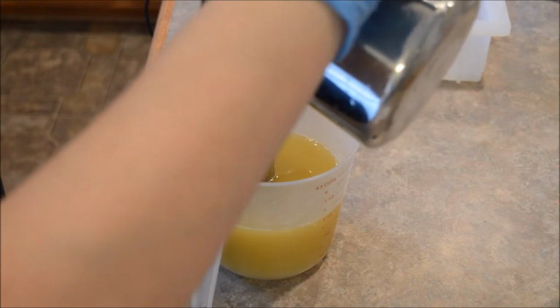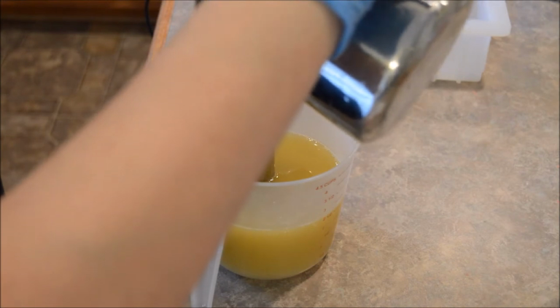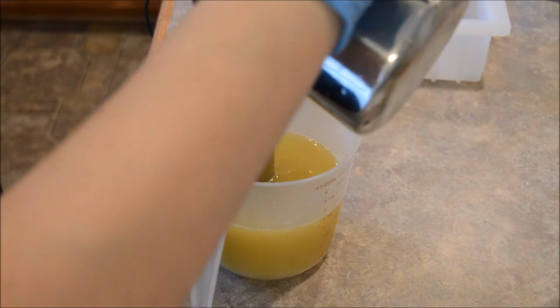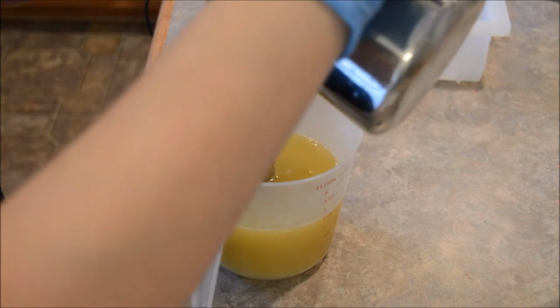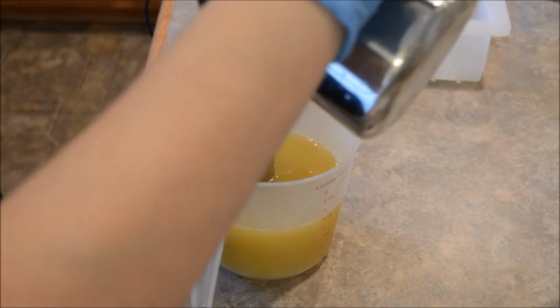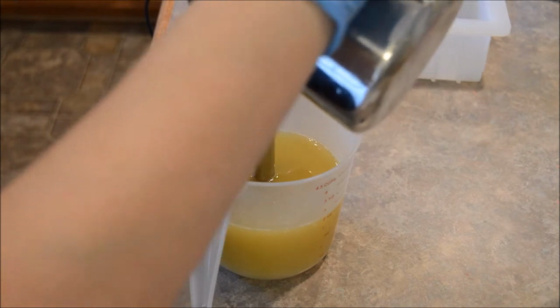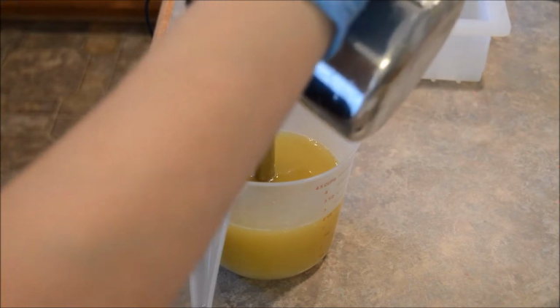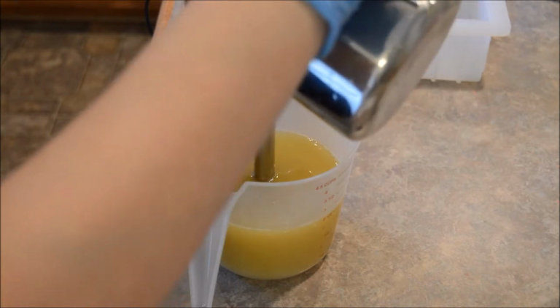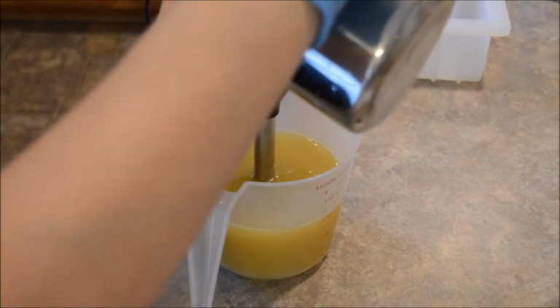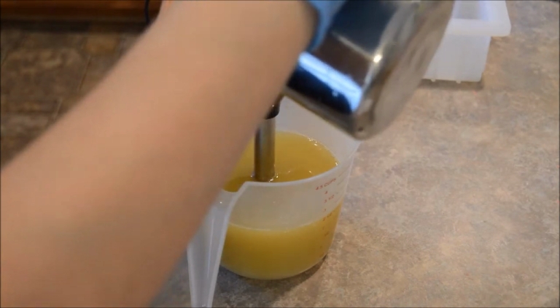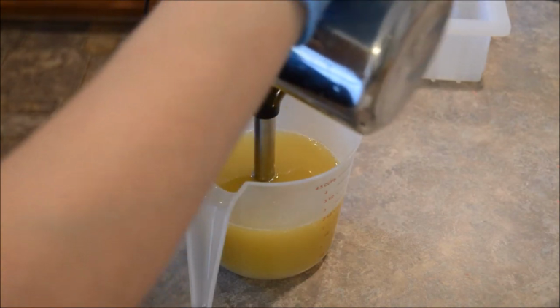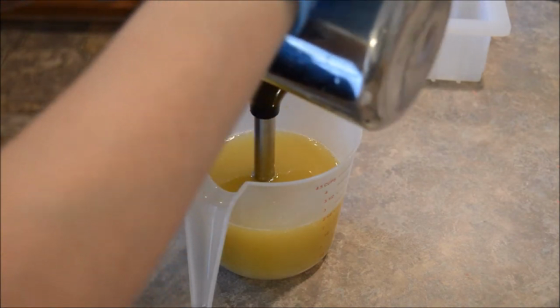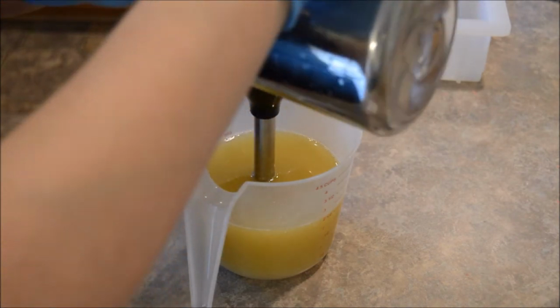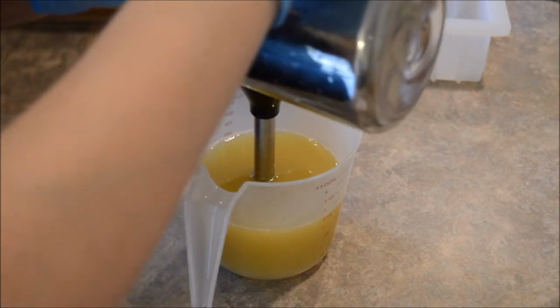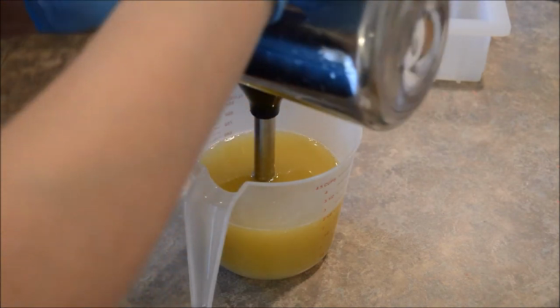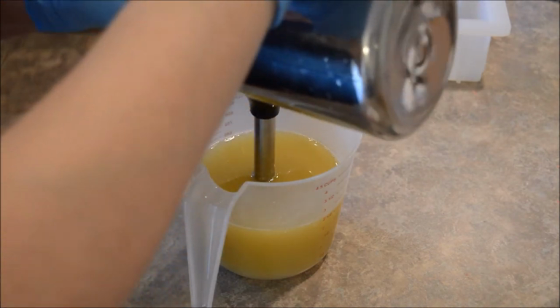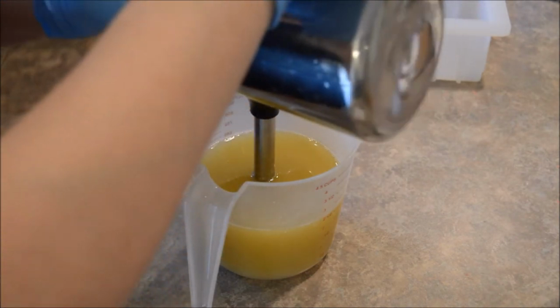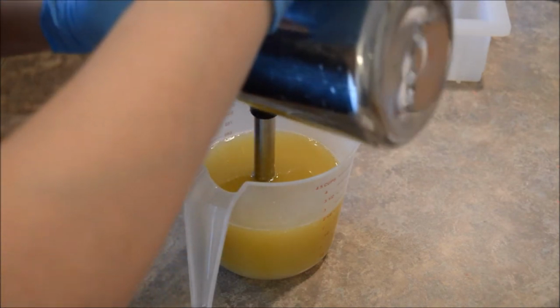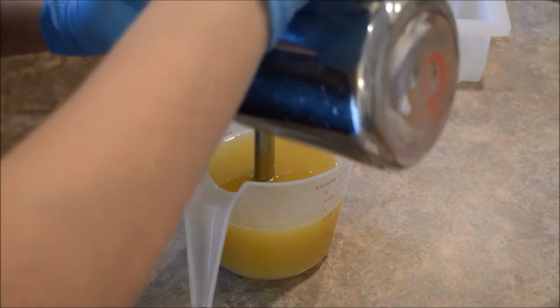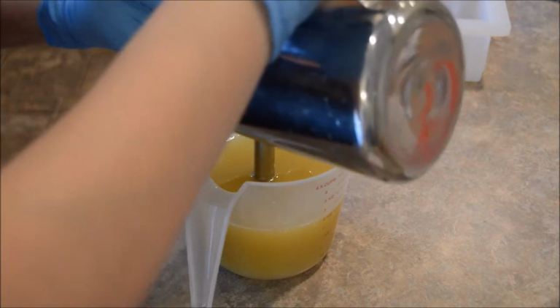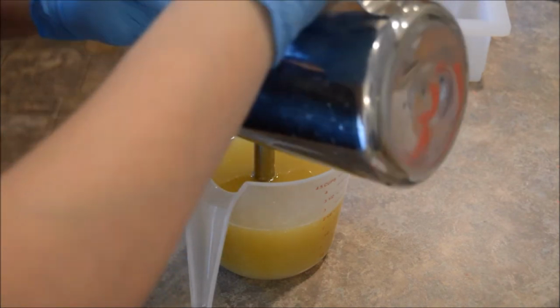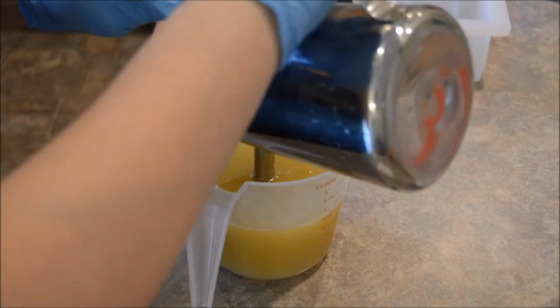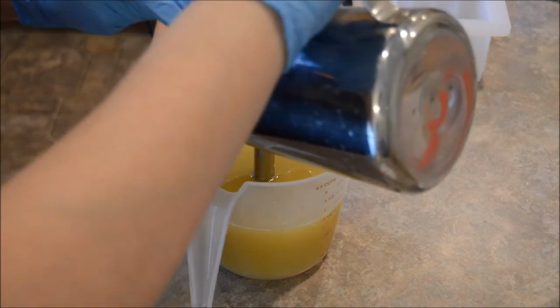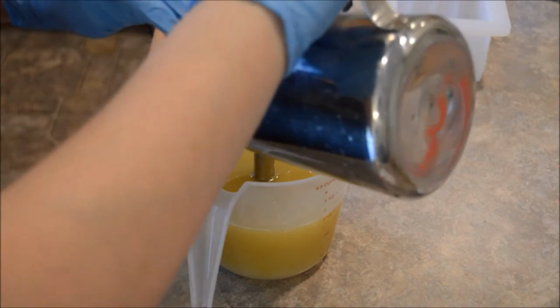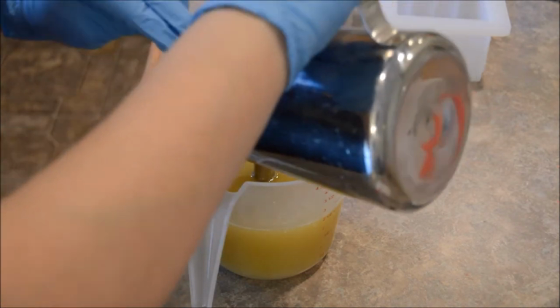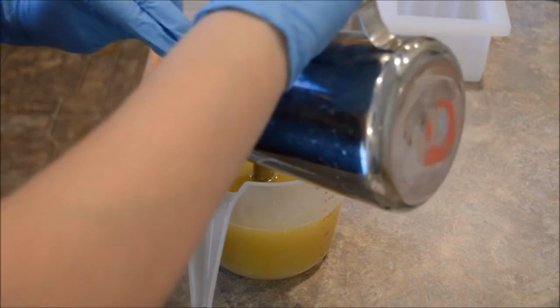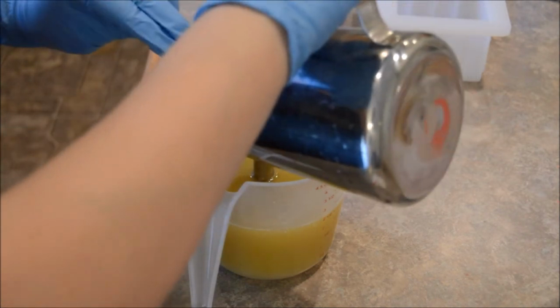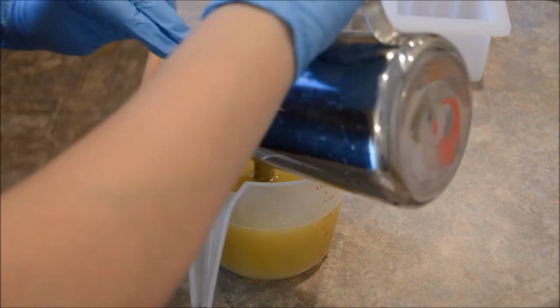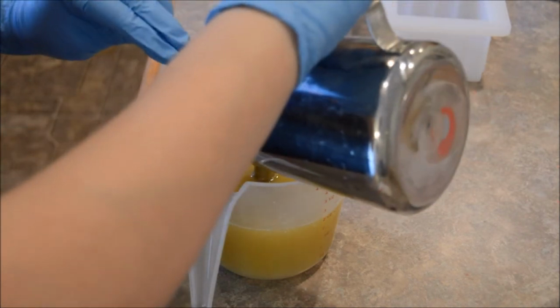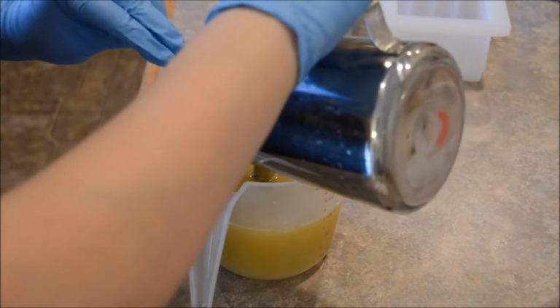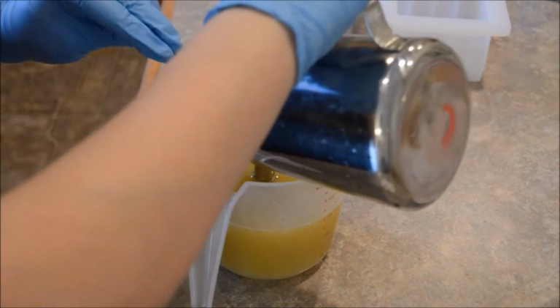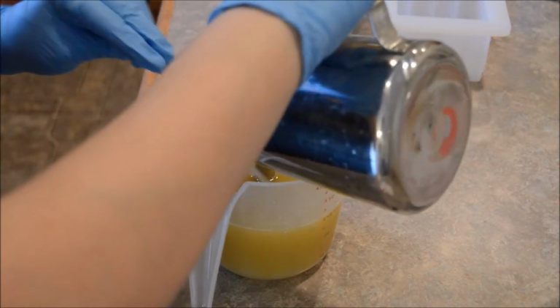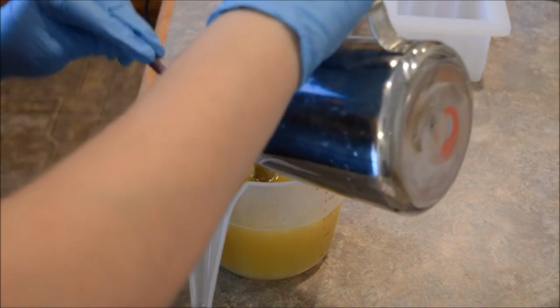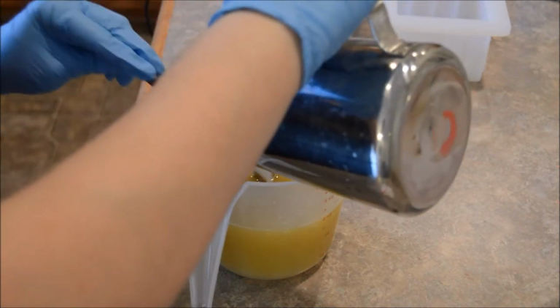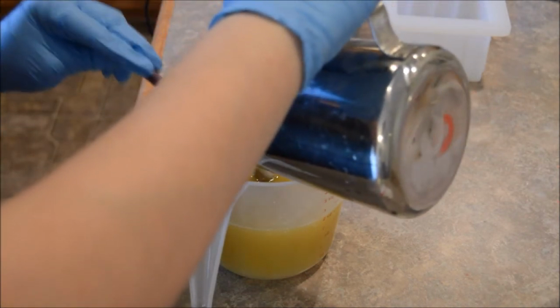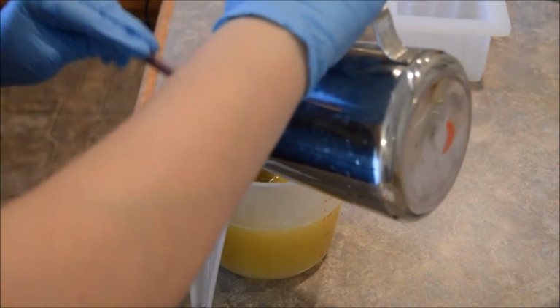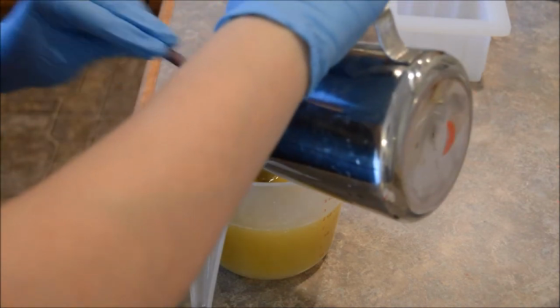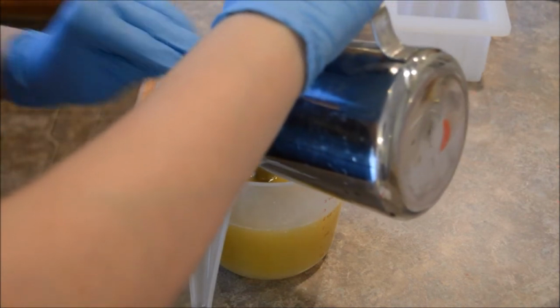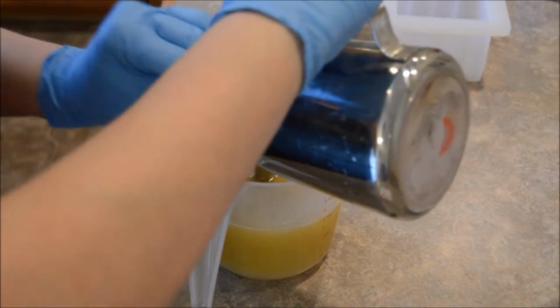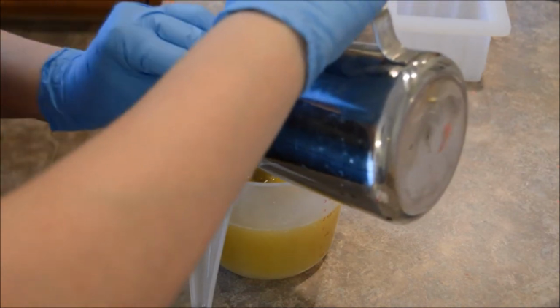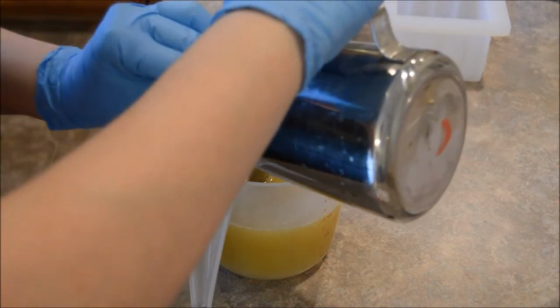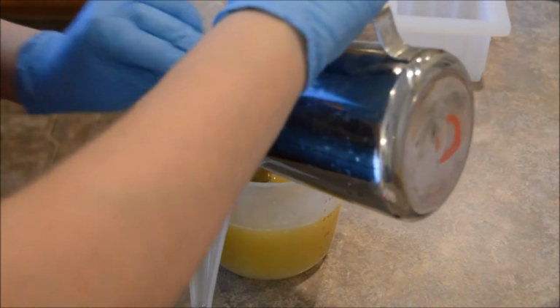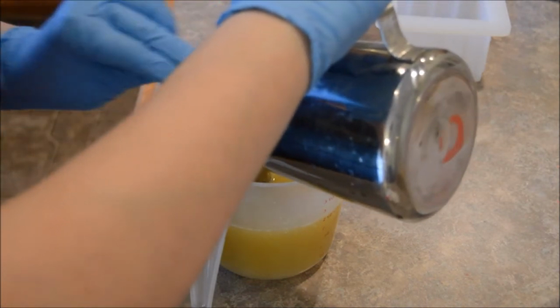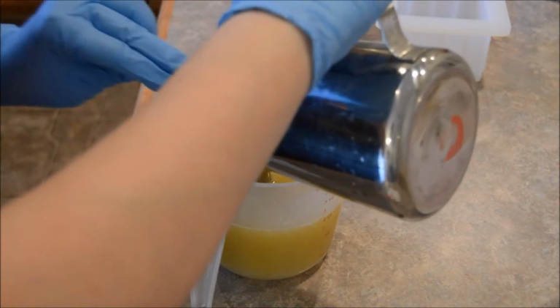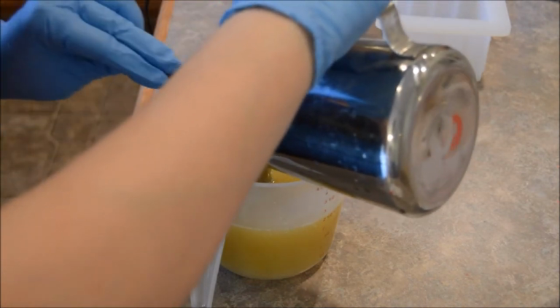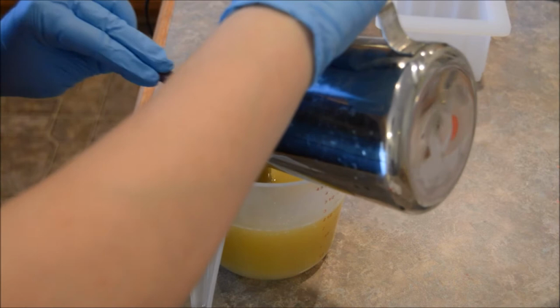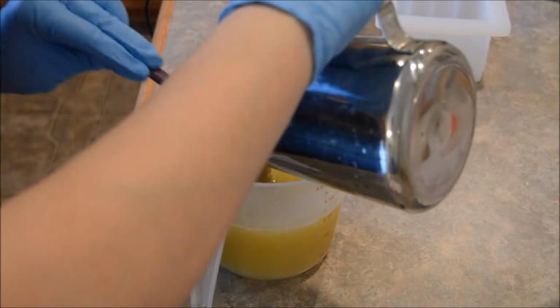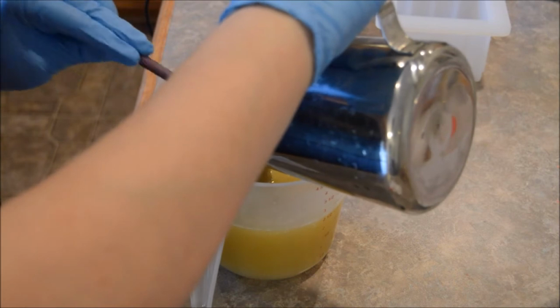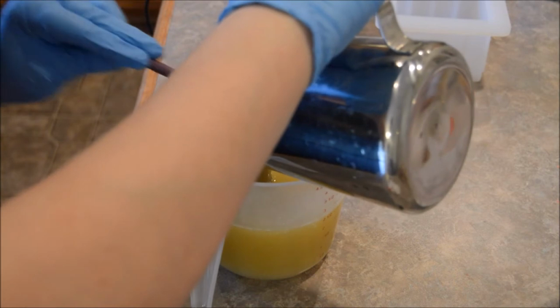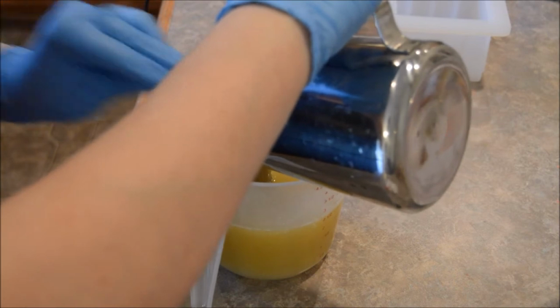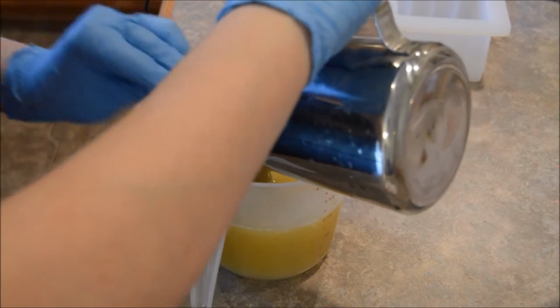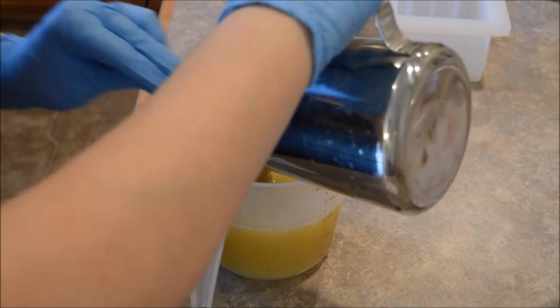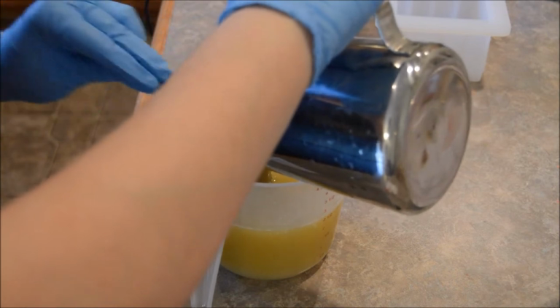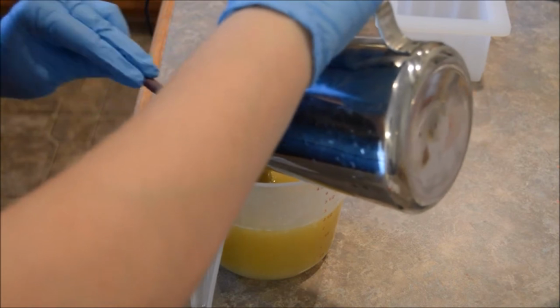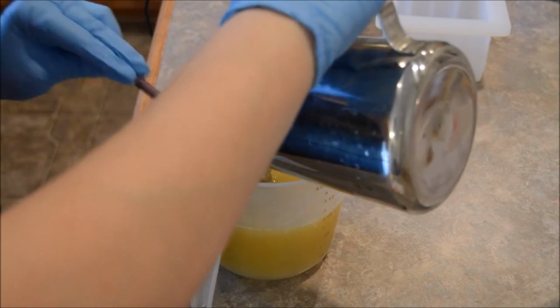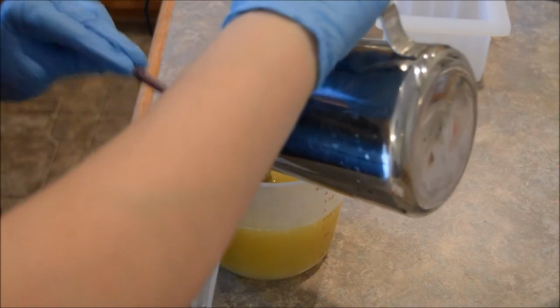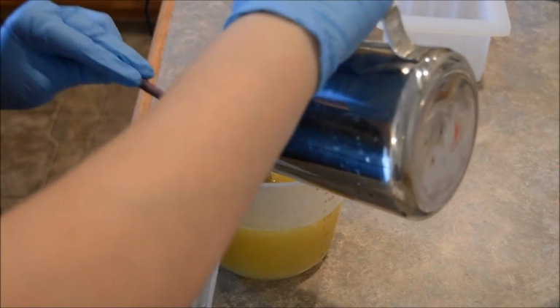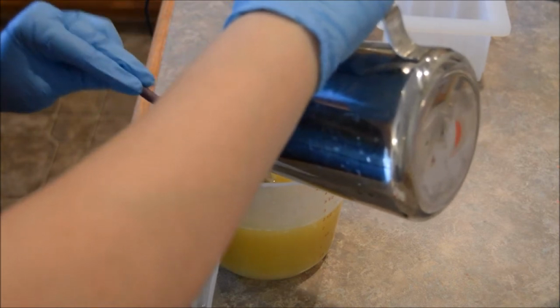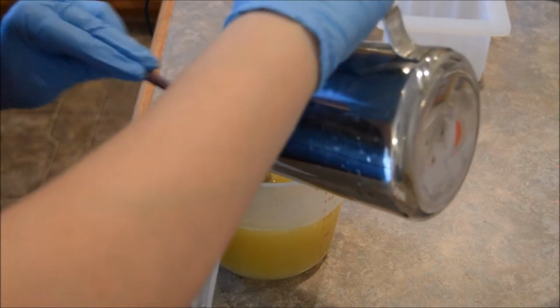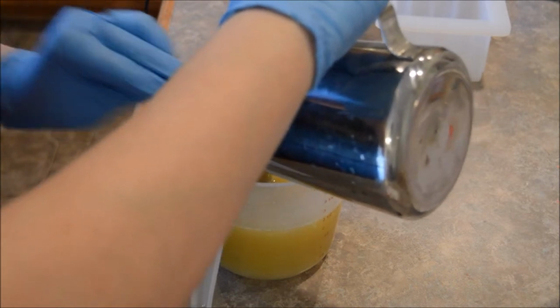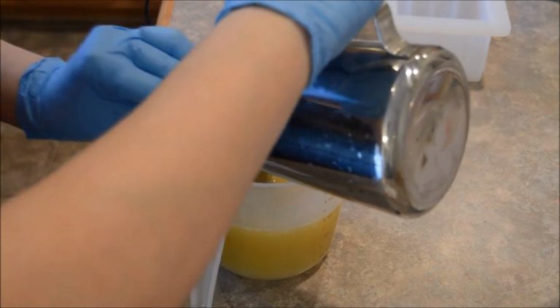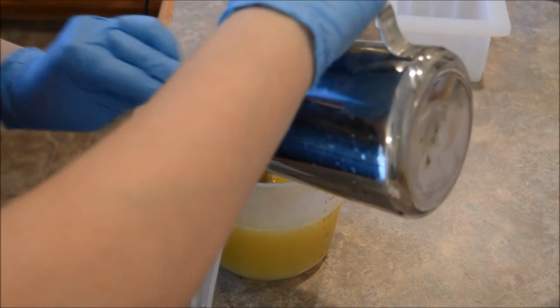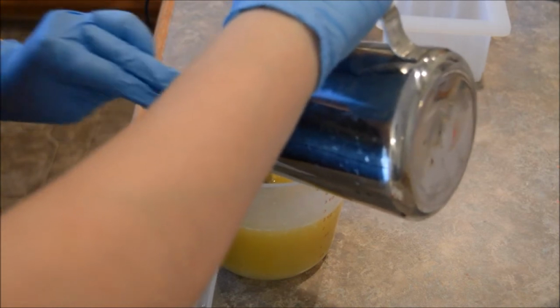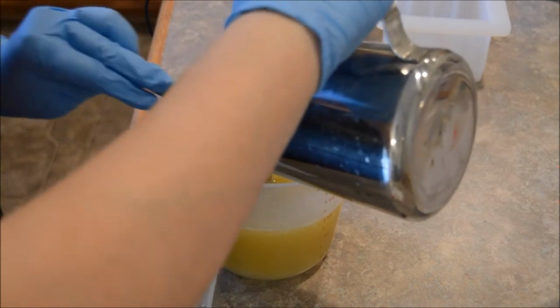My son is stealing hair ties for his dolls. It's cute.